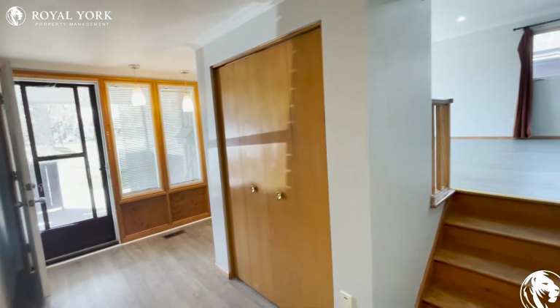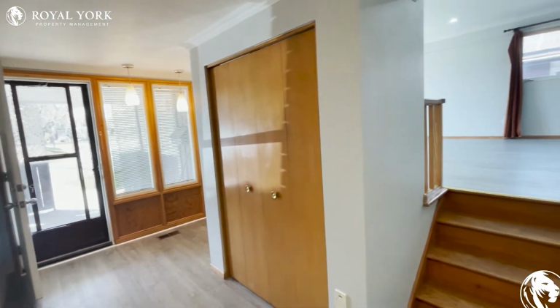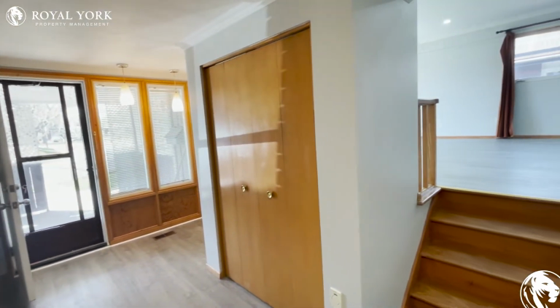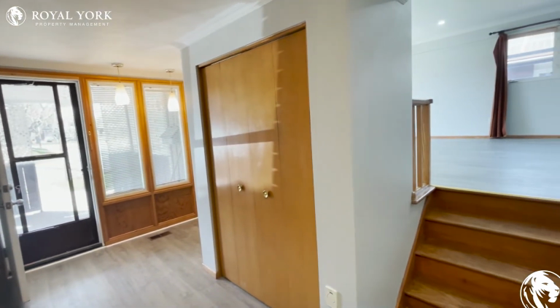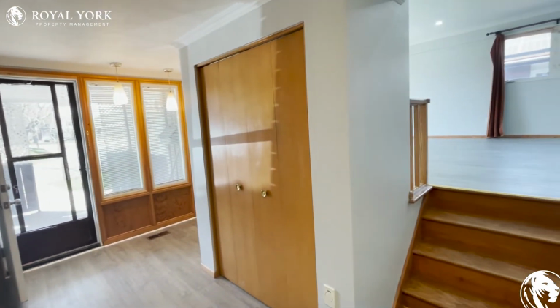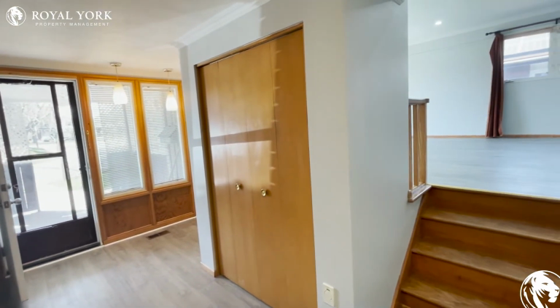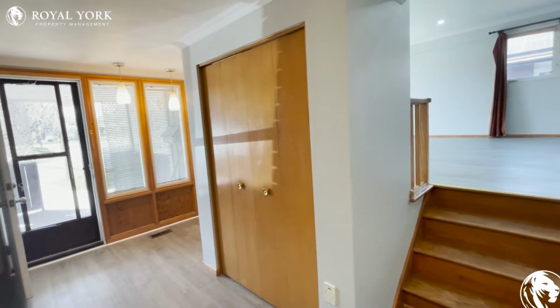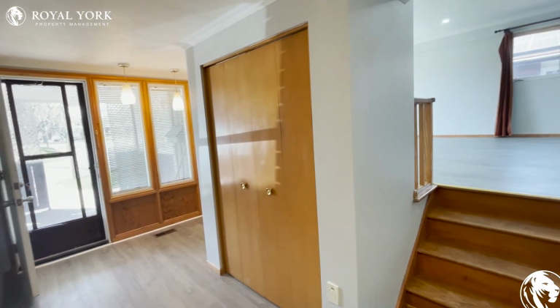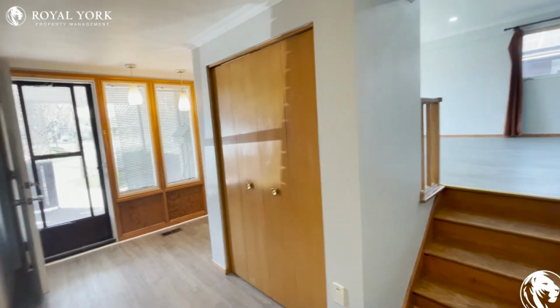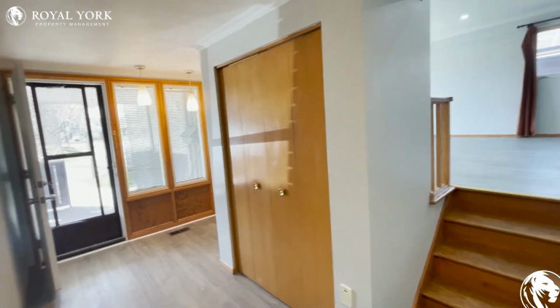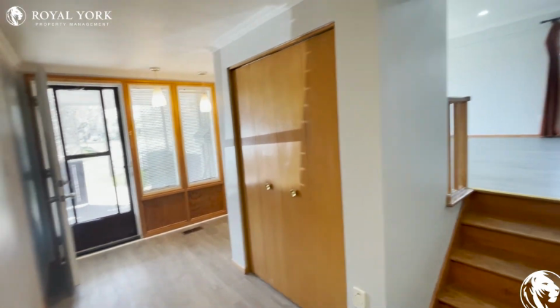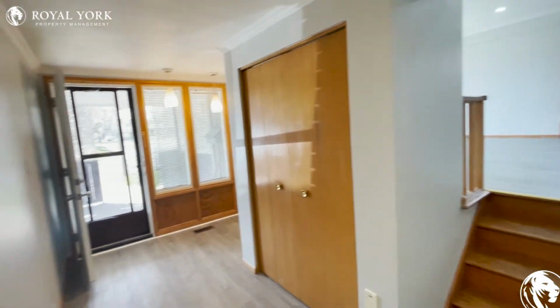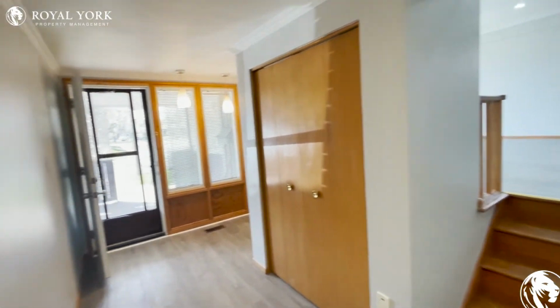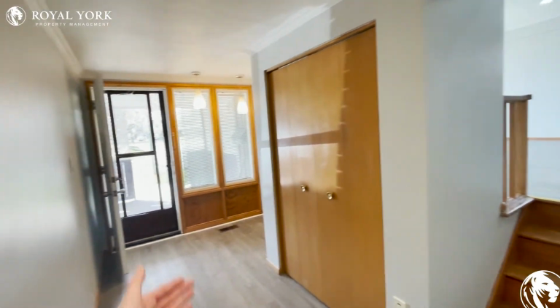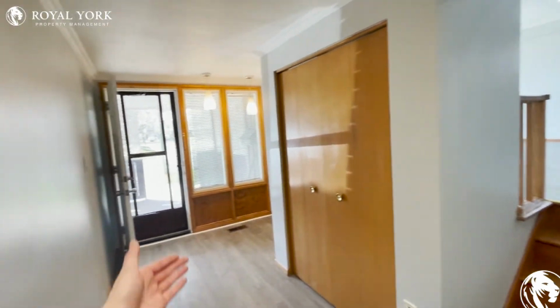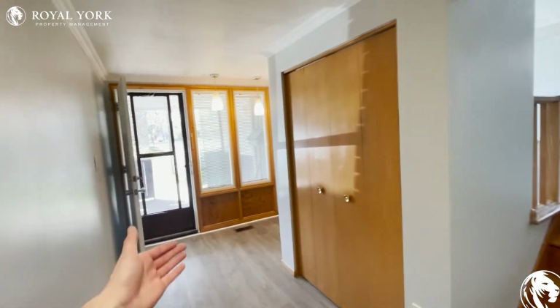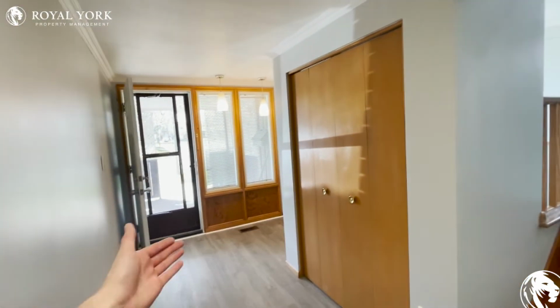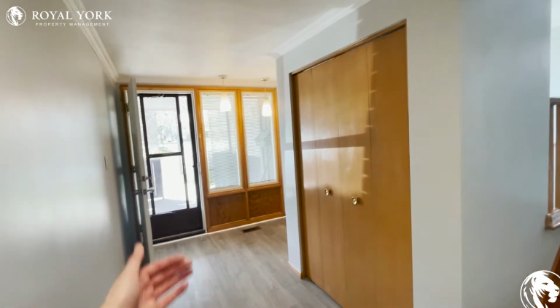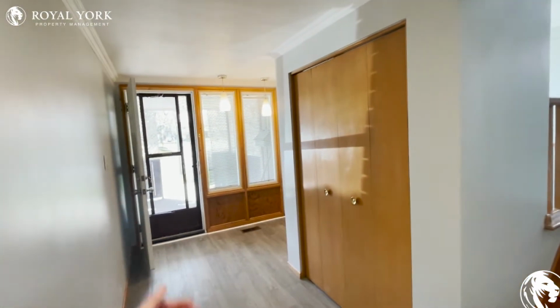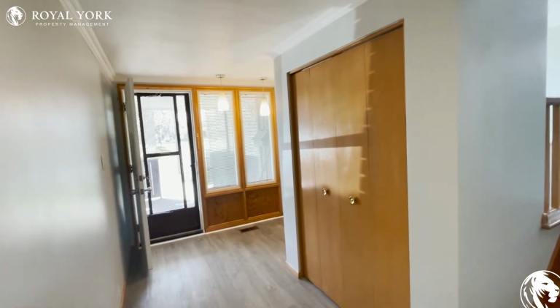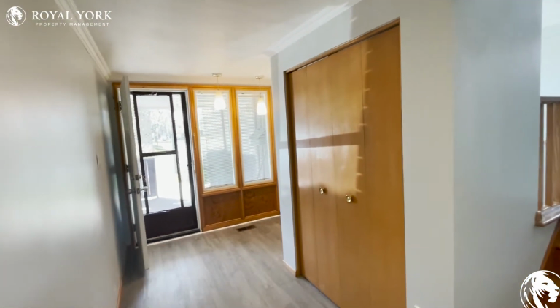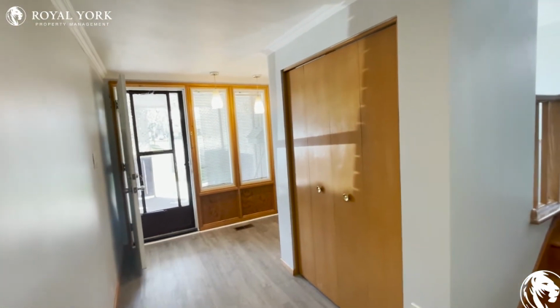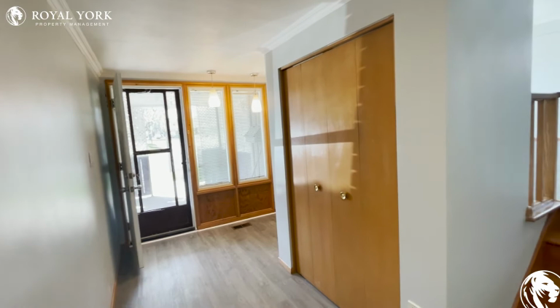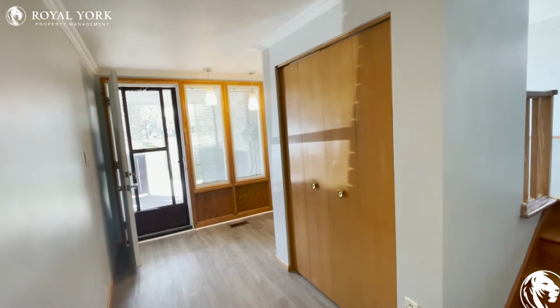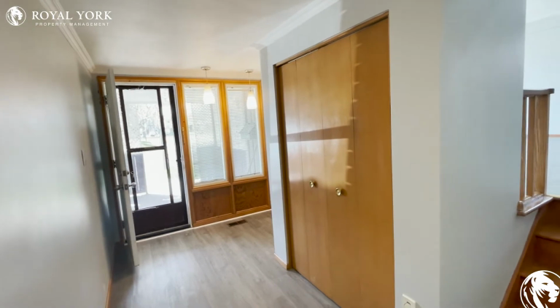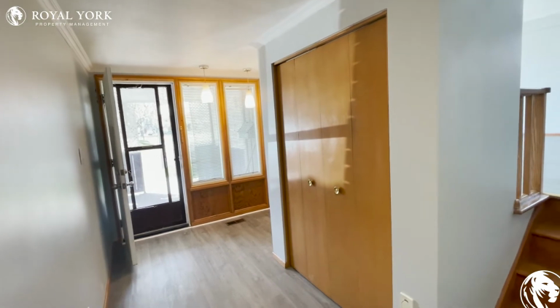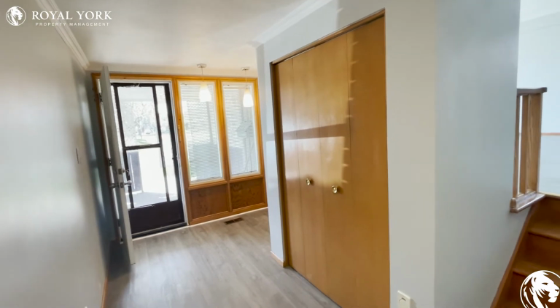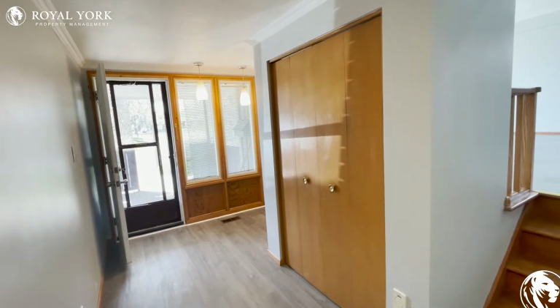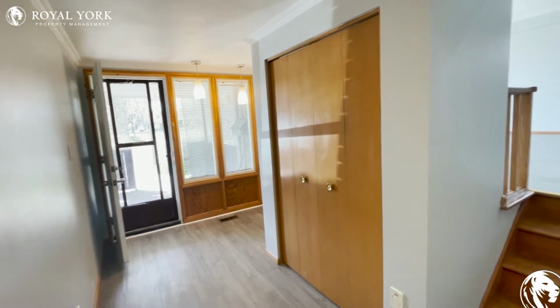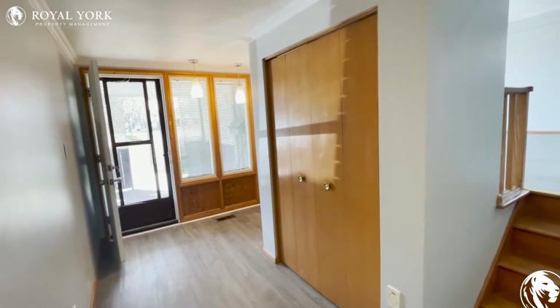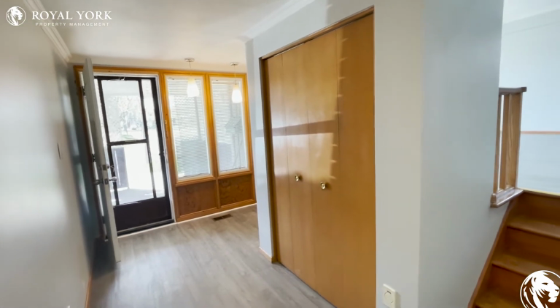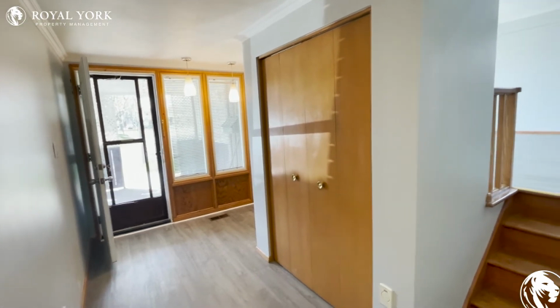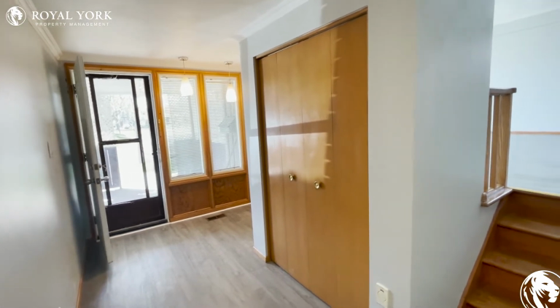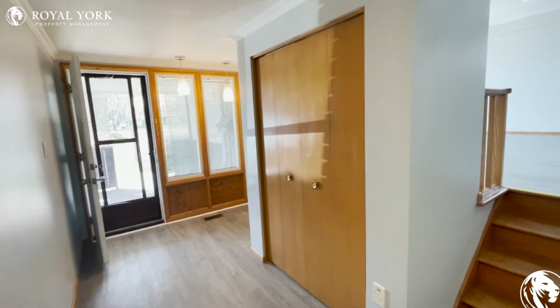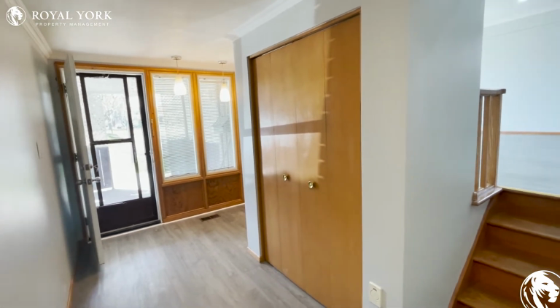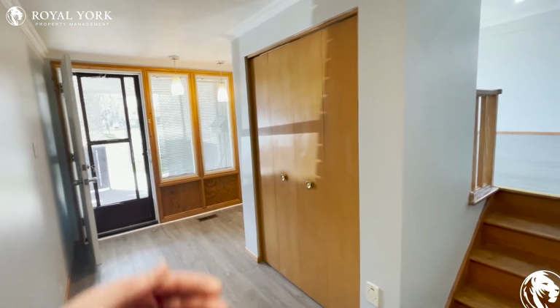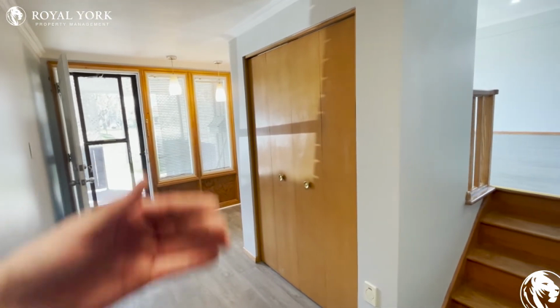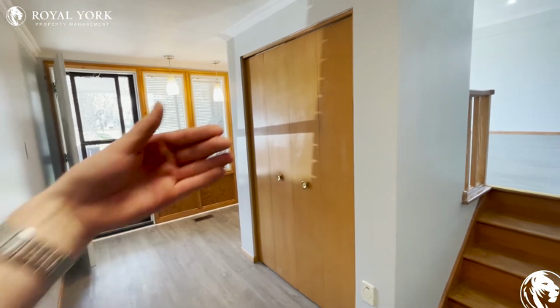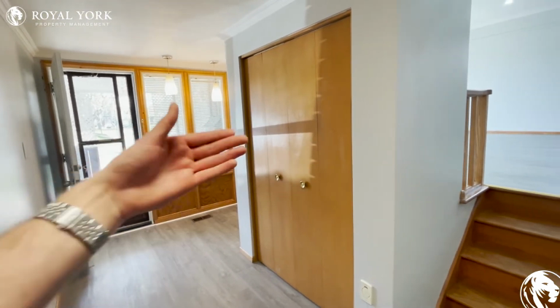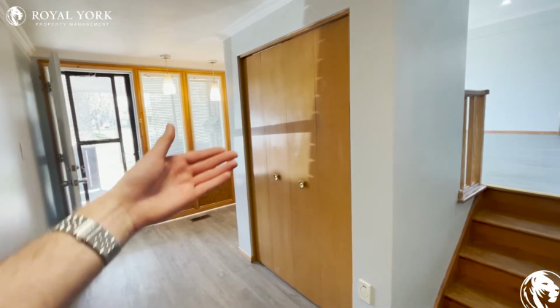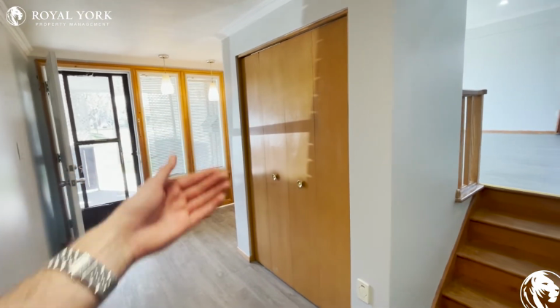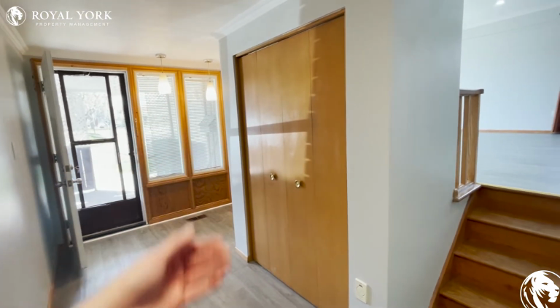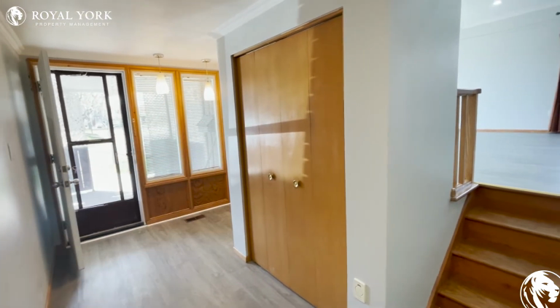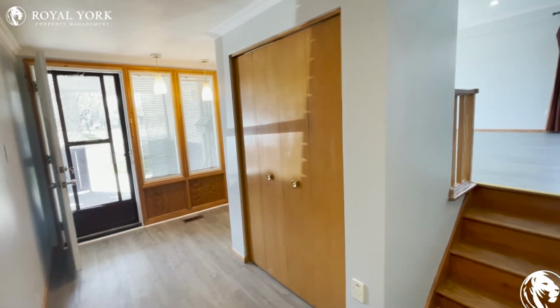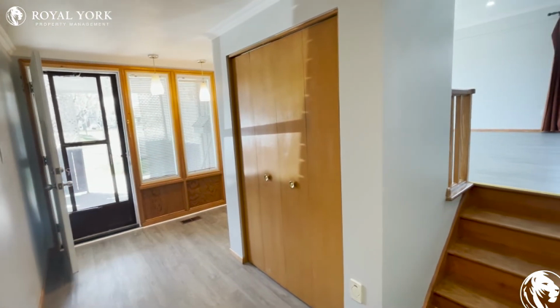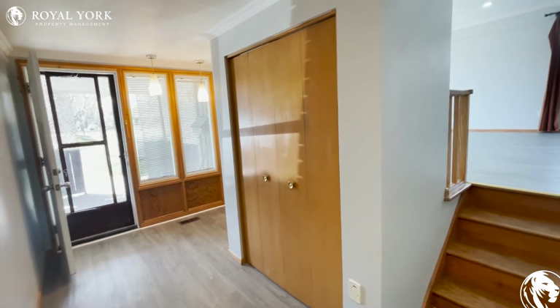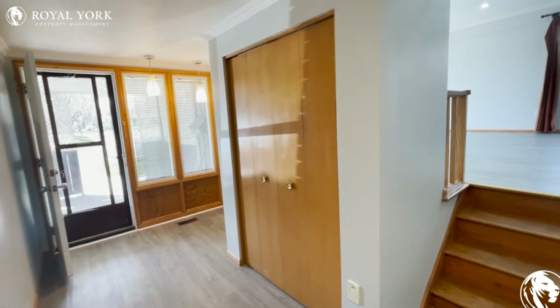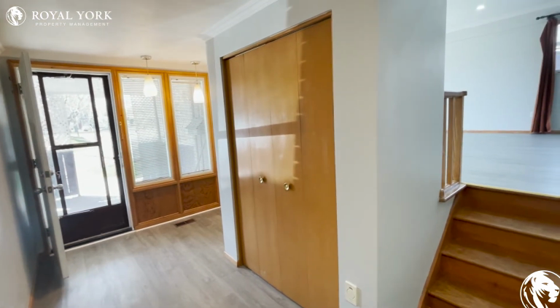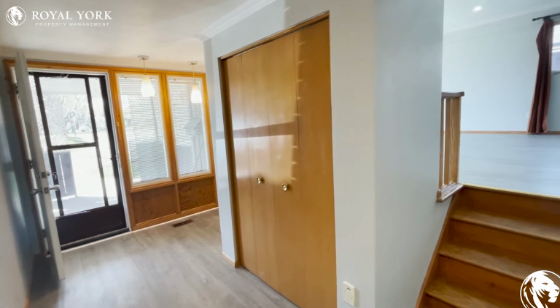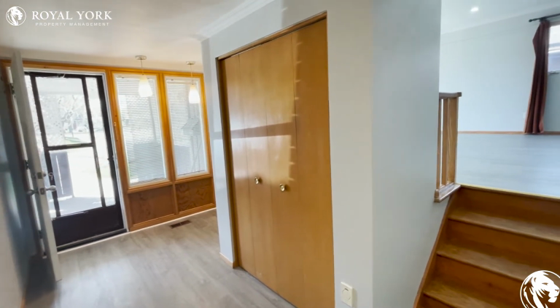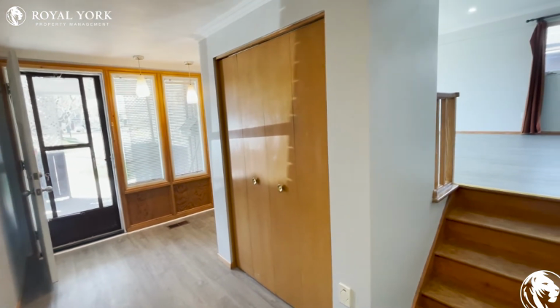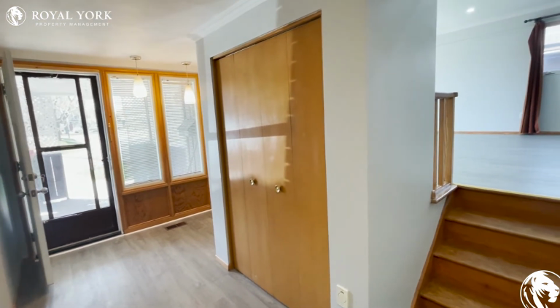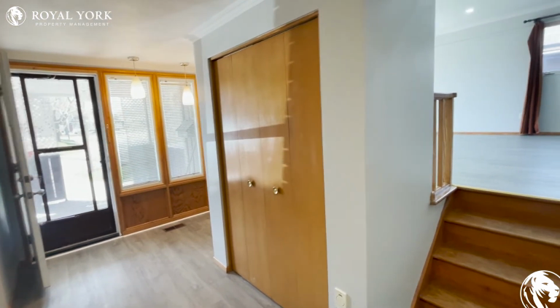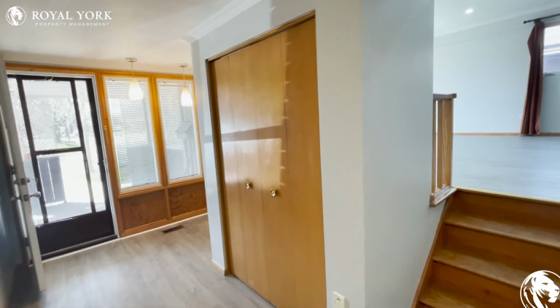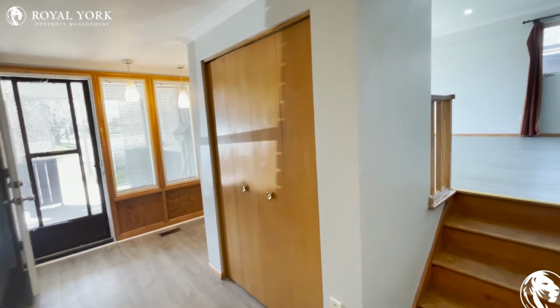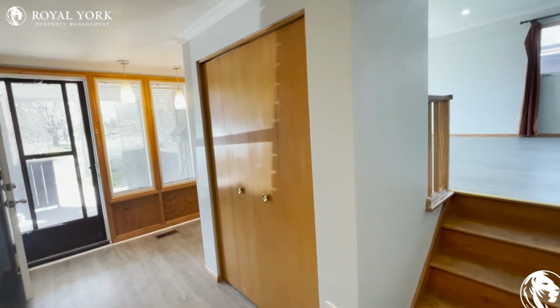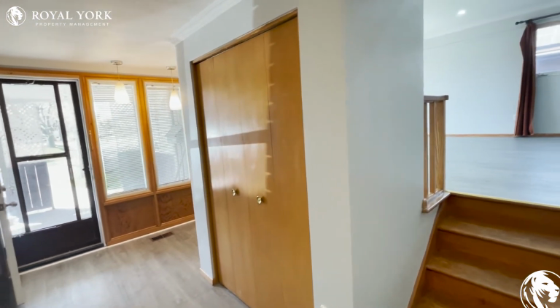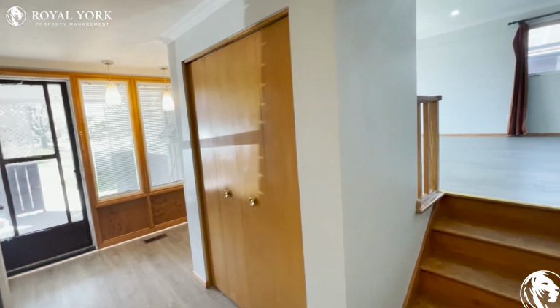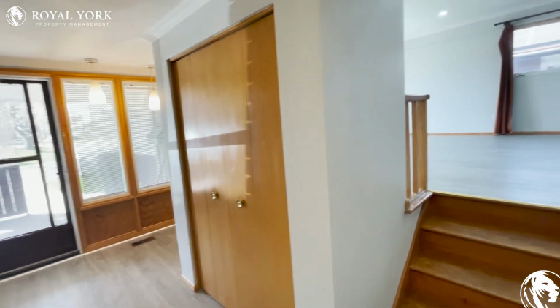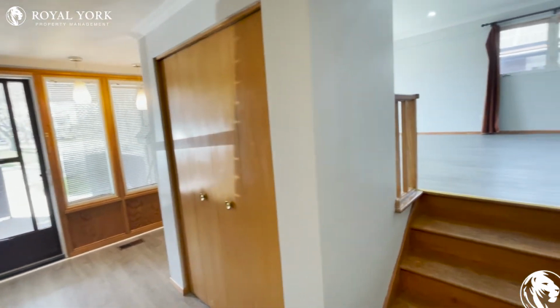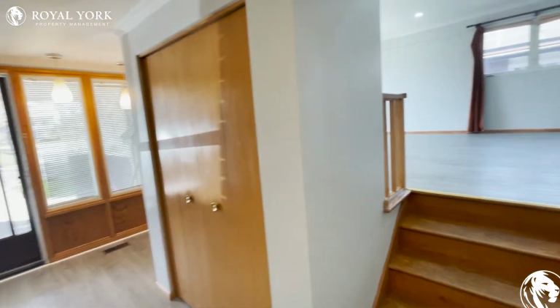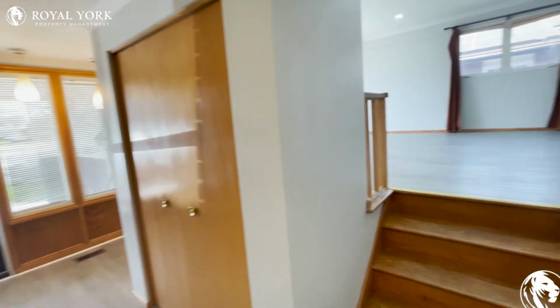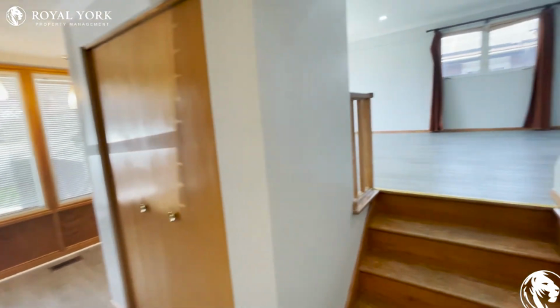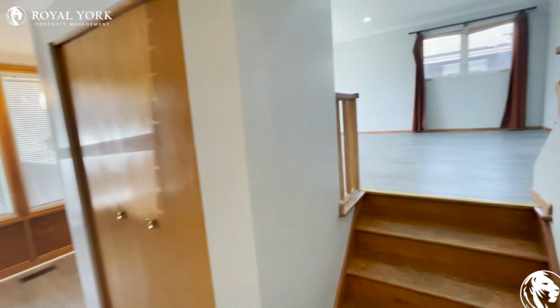As you make your way in, you have tons of space here to unwind, take off your shoes, and also store your jackets there in the main closet.